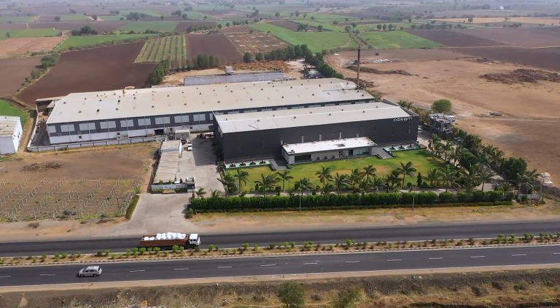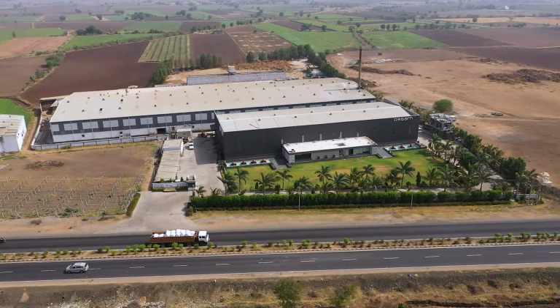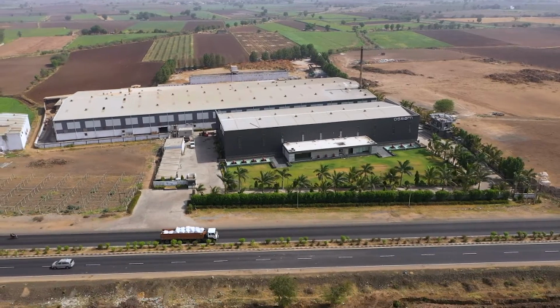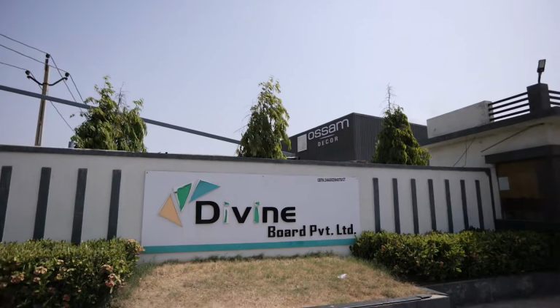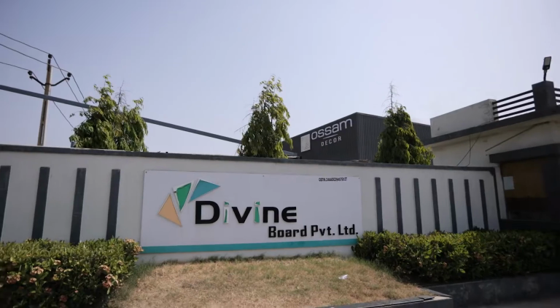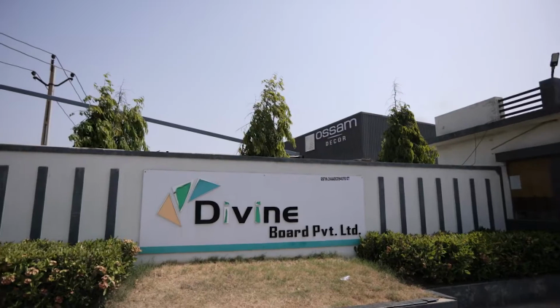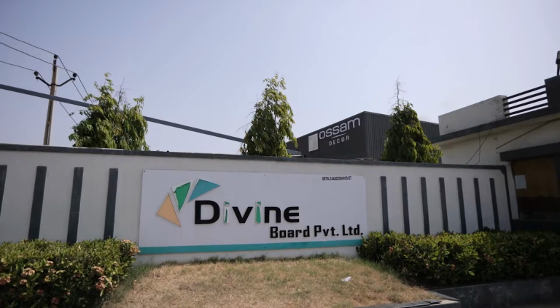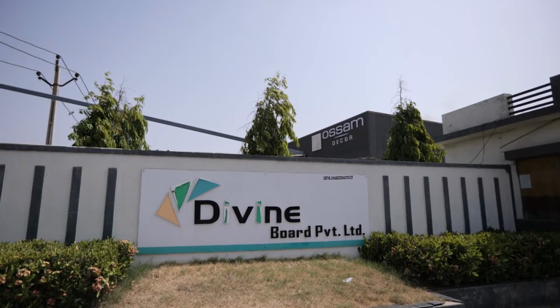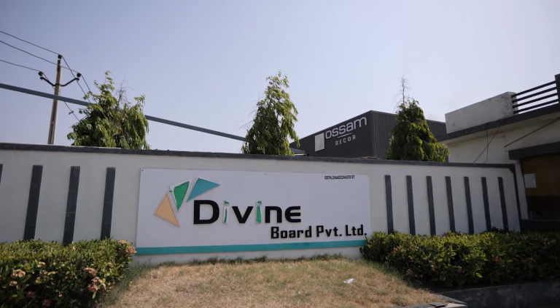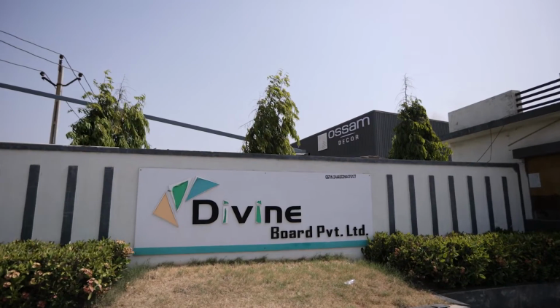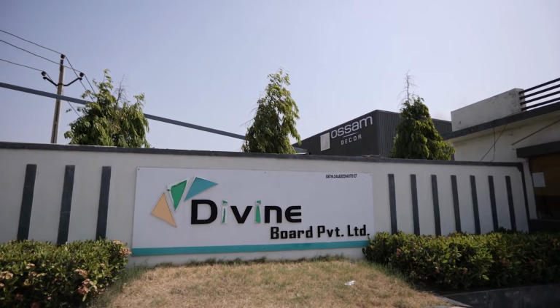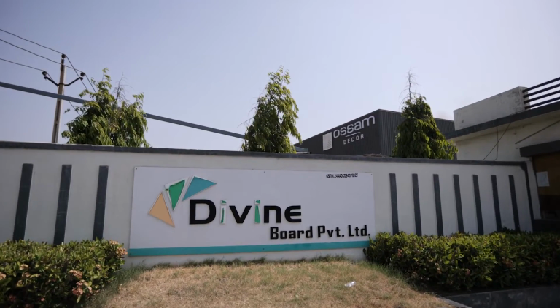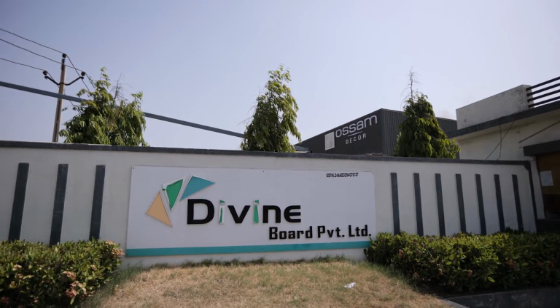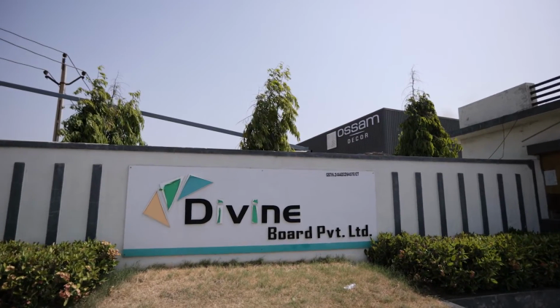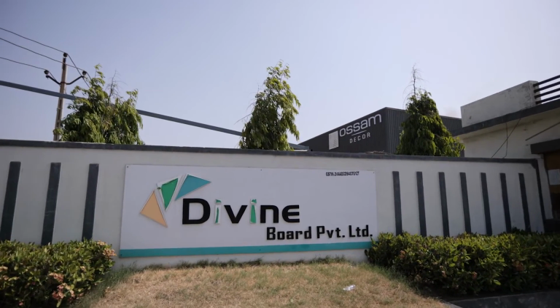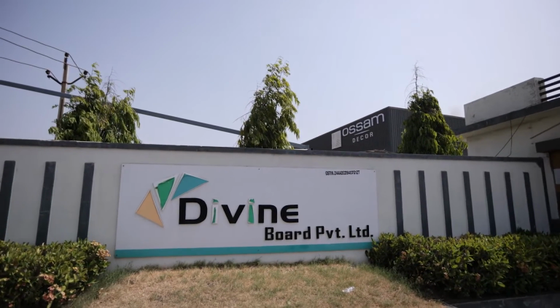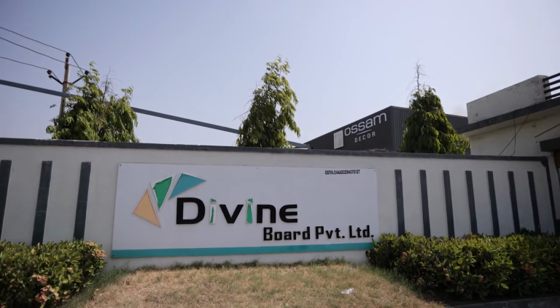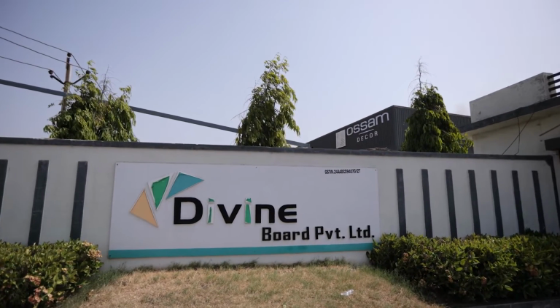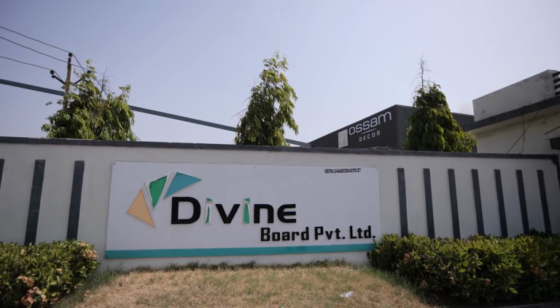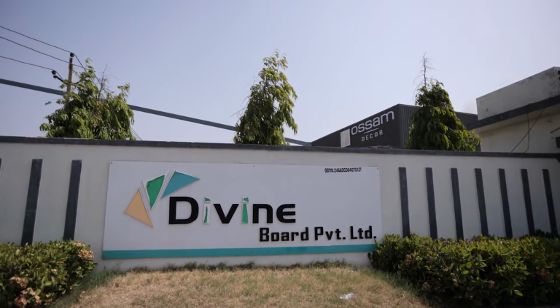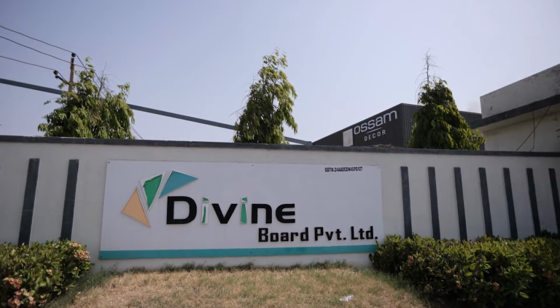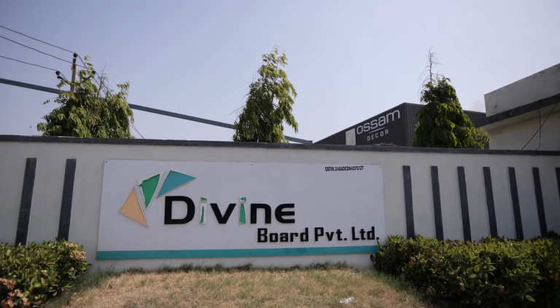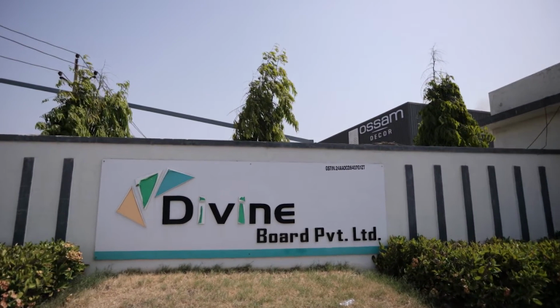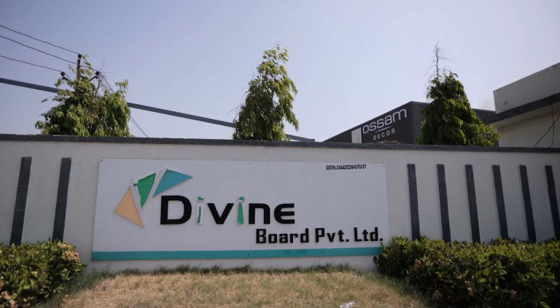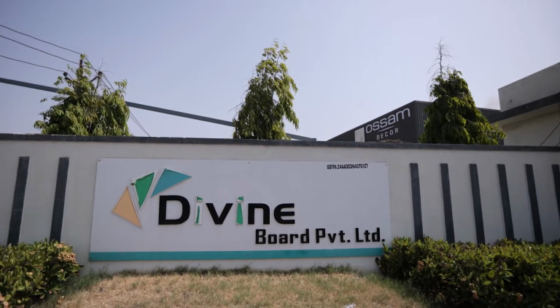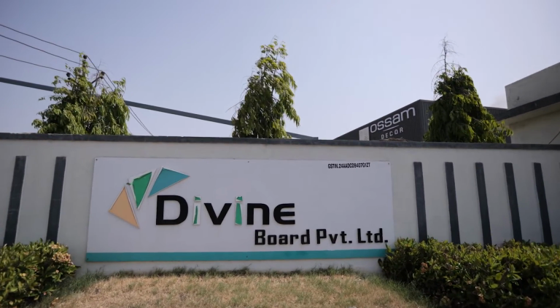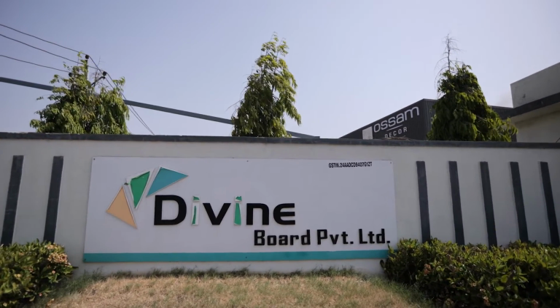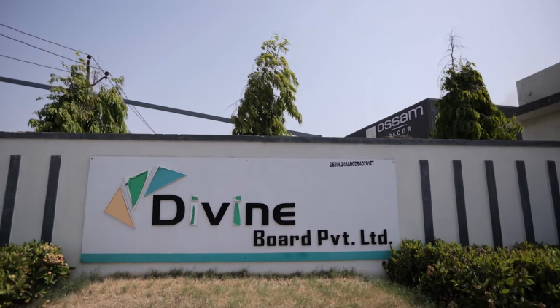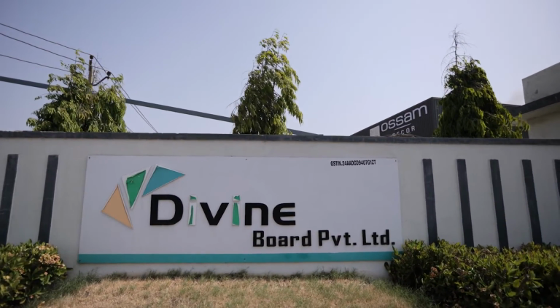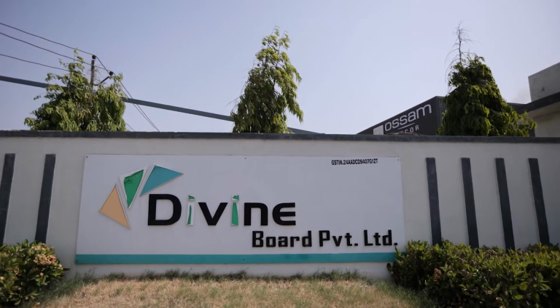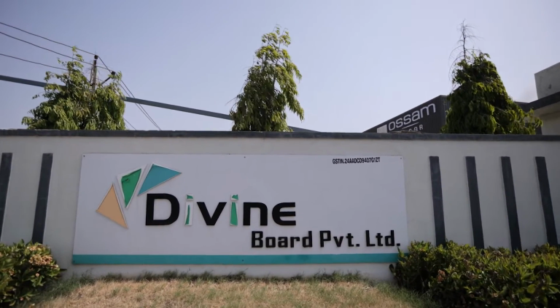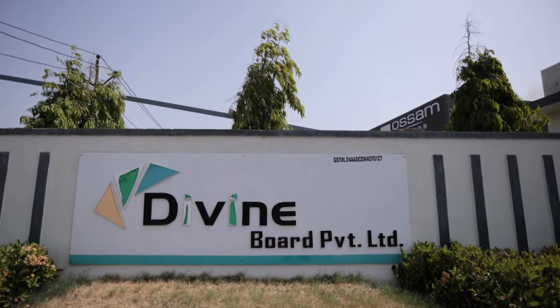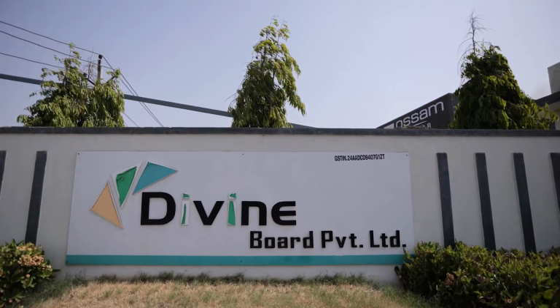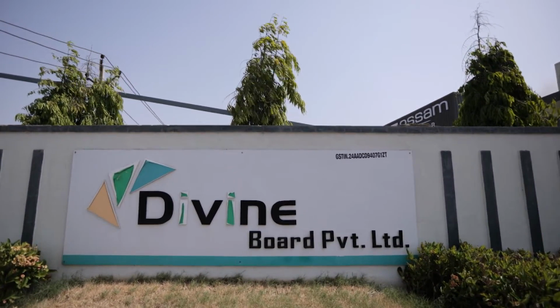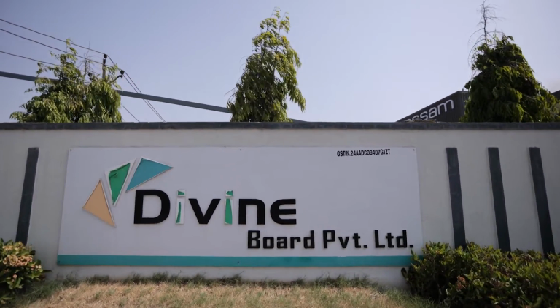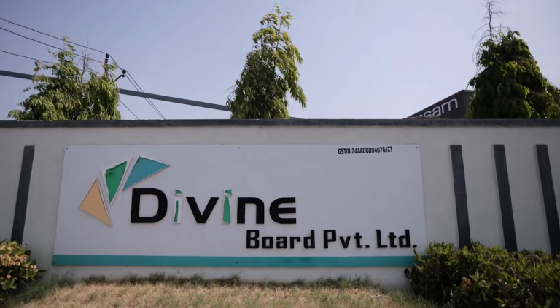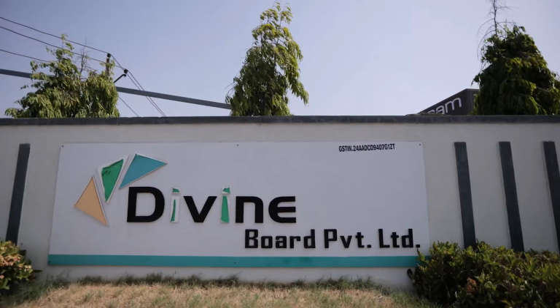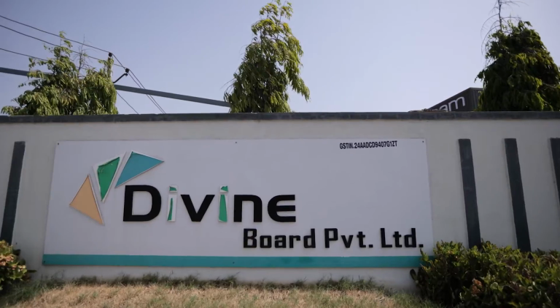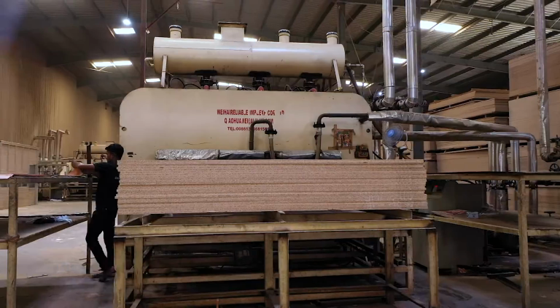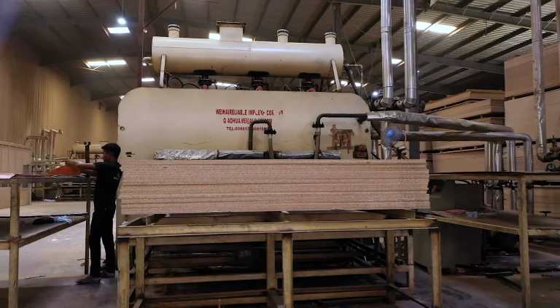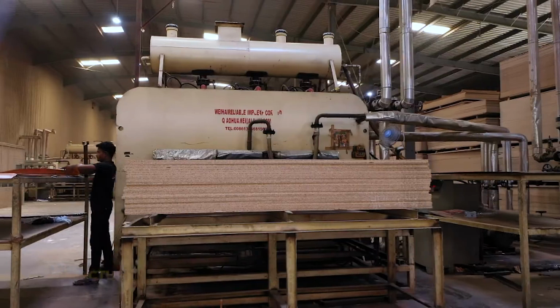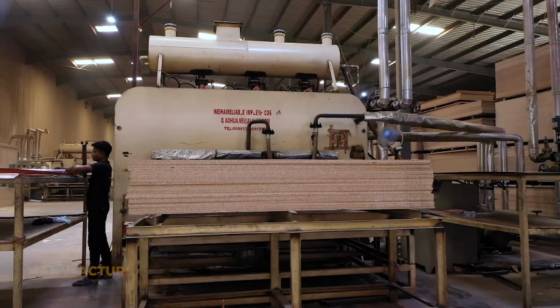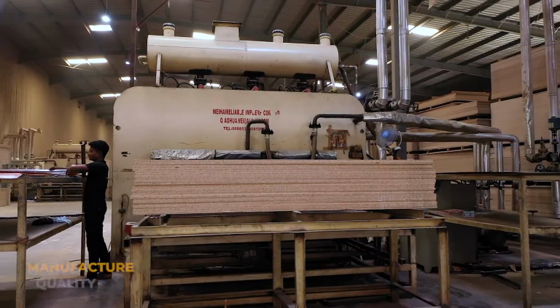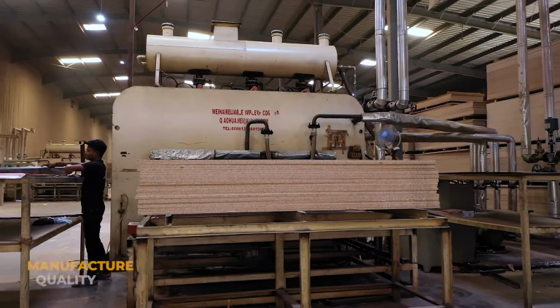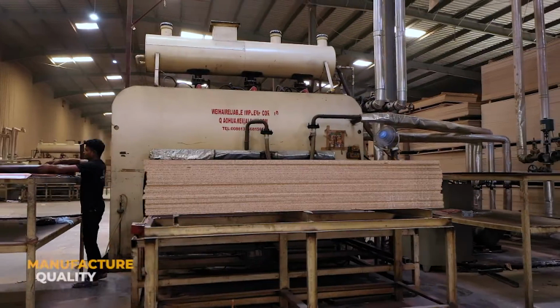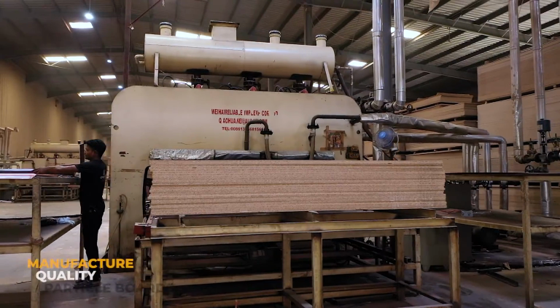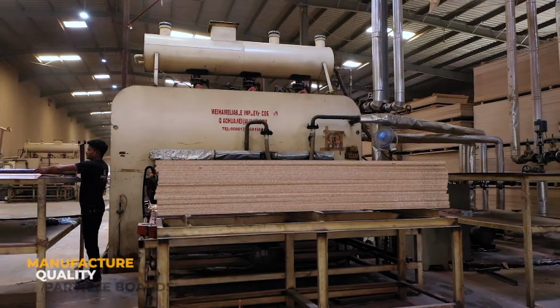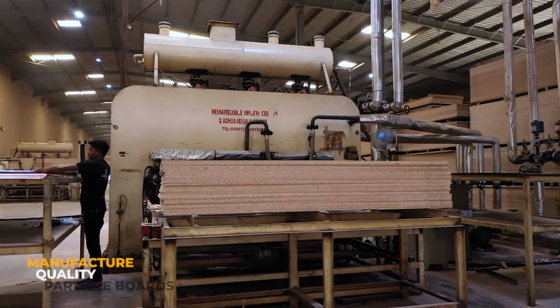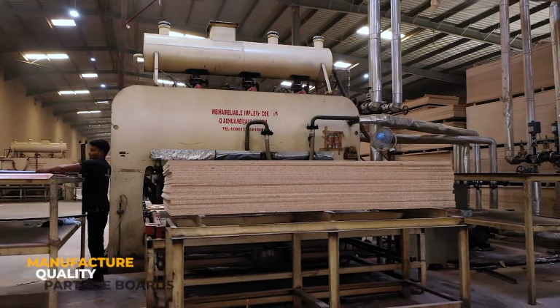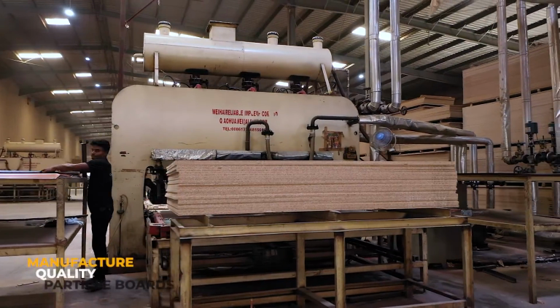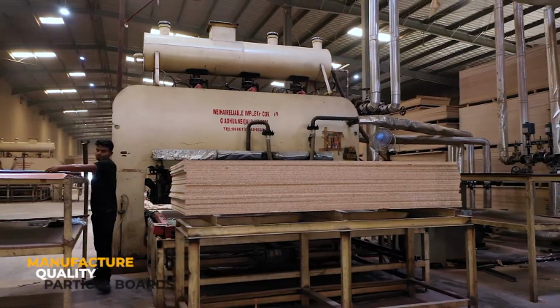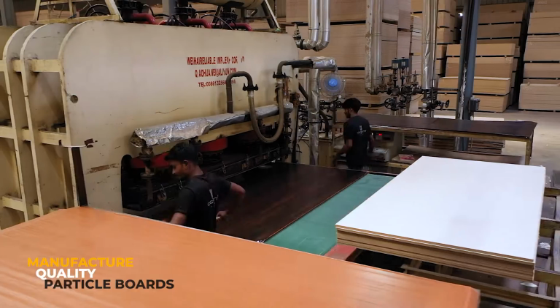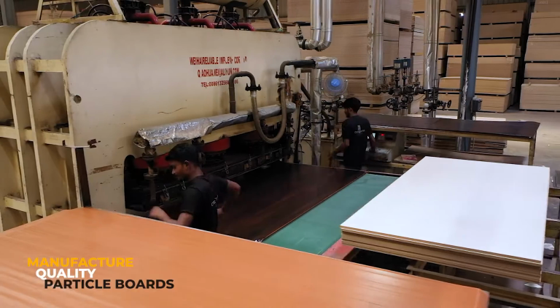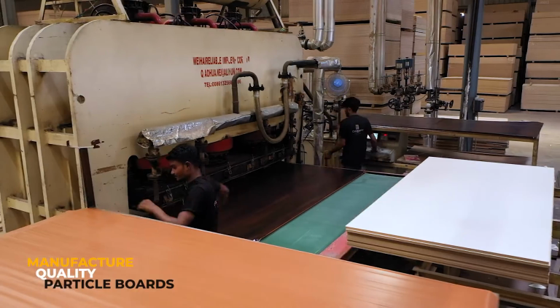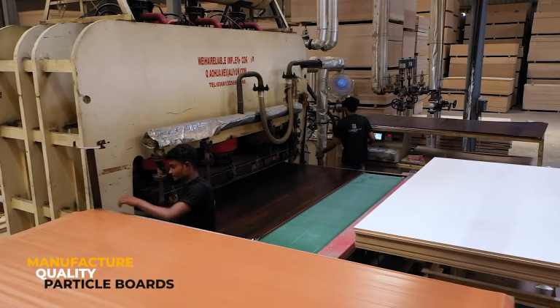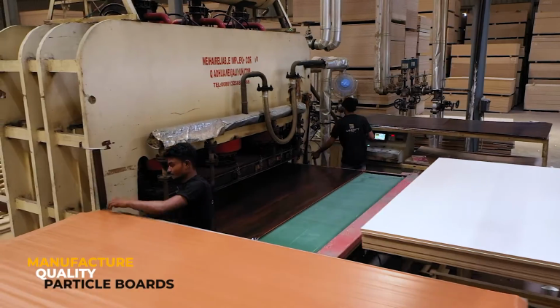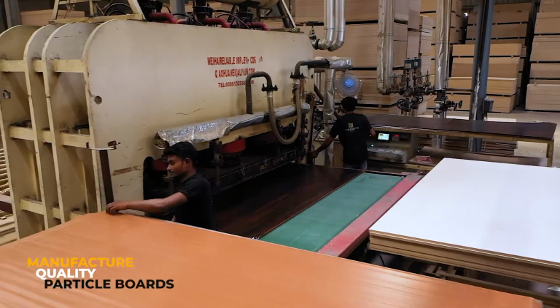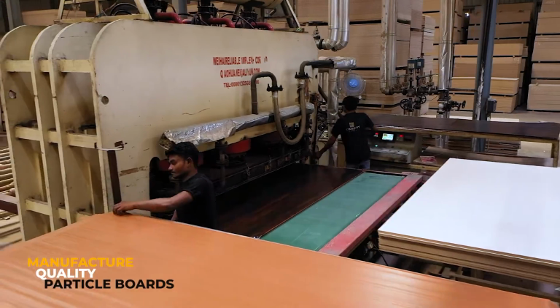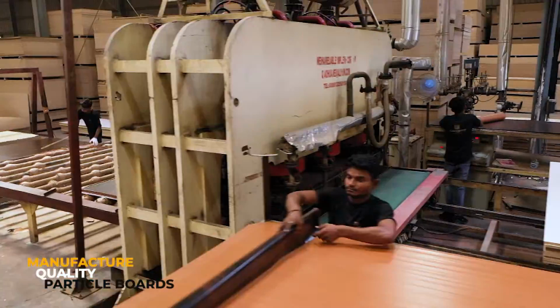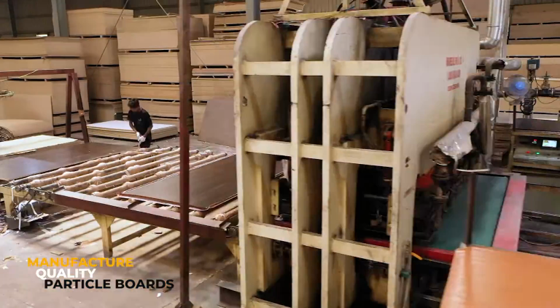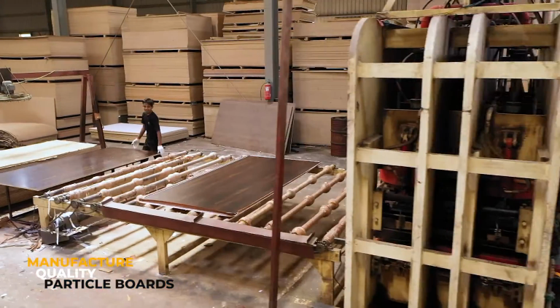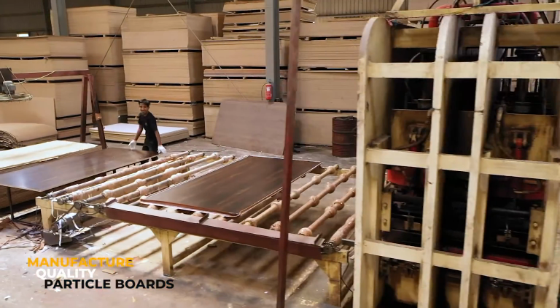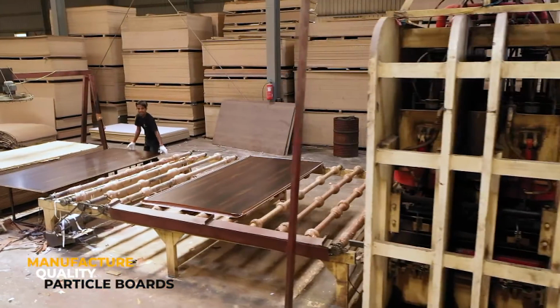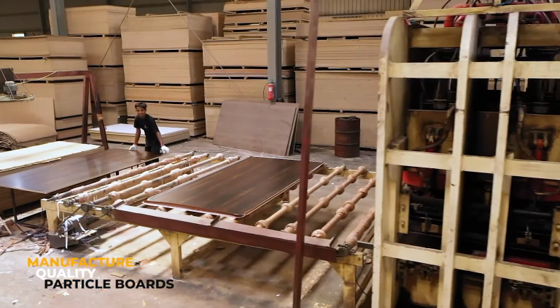We also have a sister concern firm, Divine Board Private Limited, that manufactures robust quality particle boards.